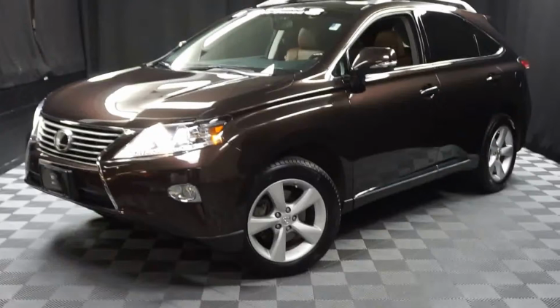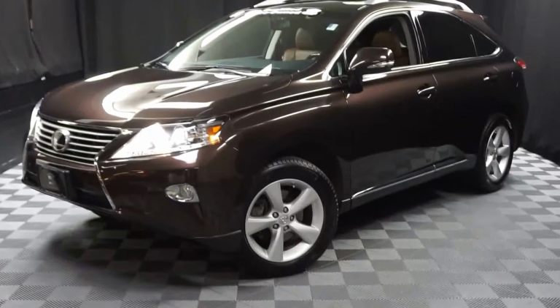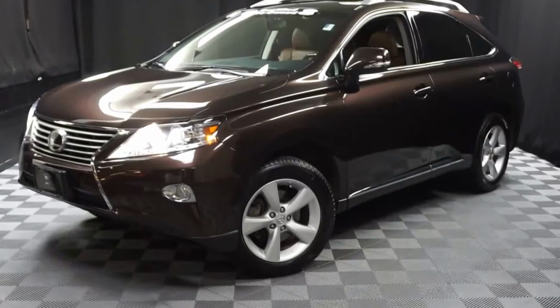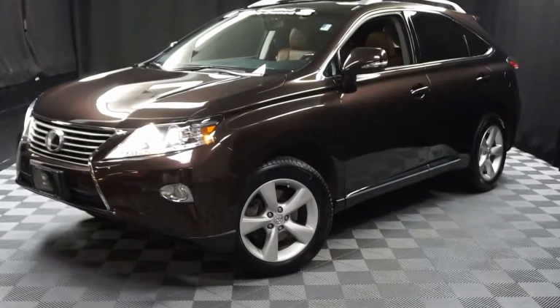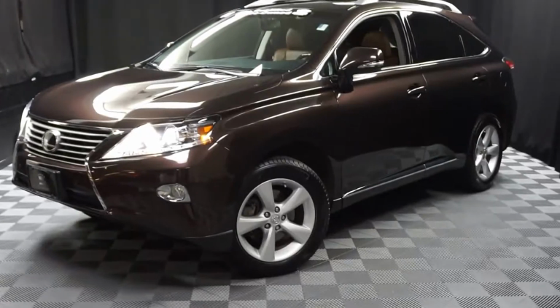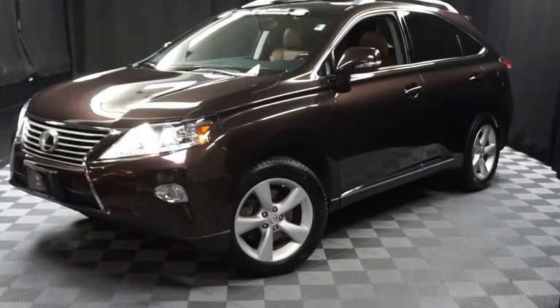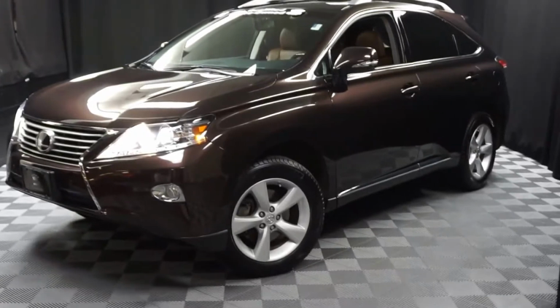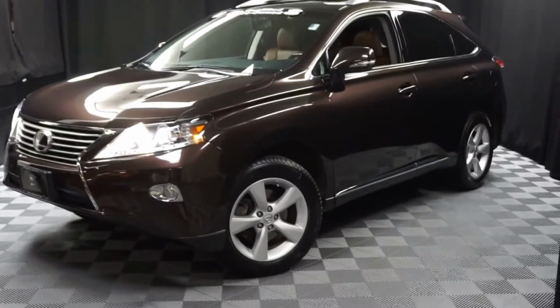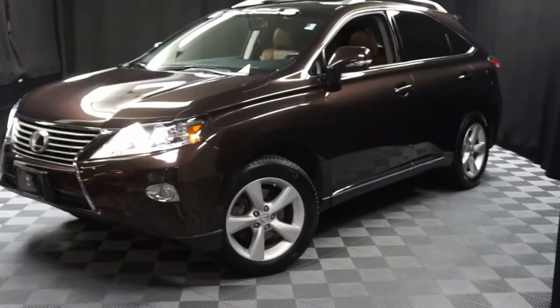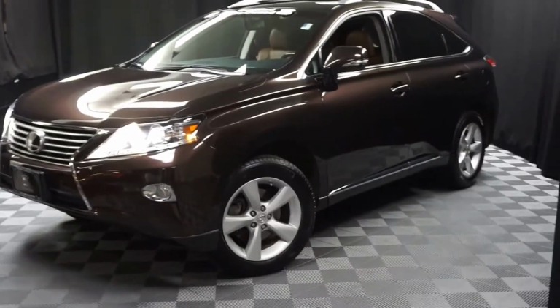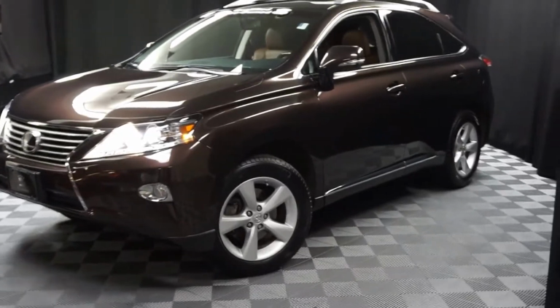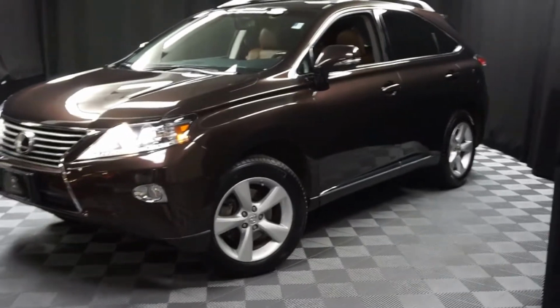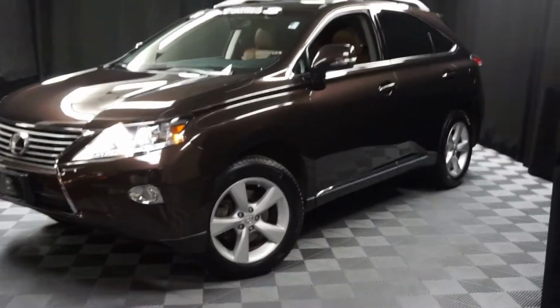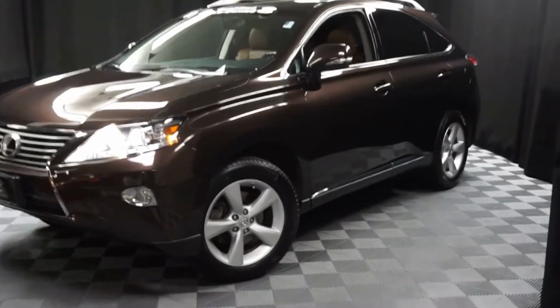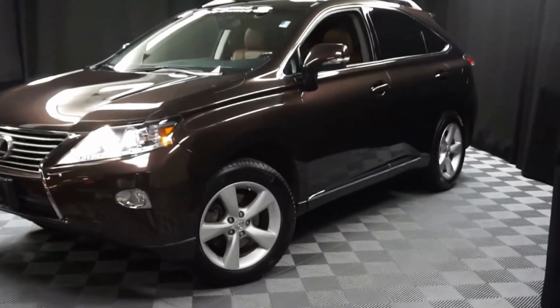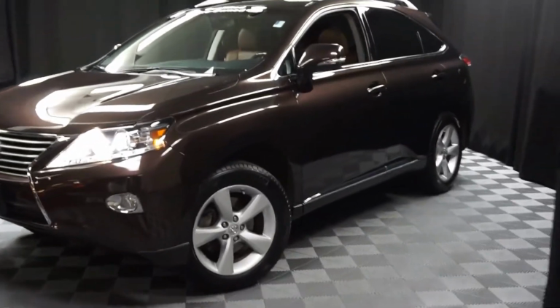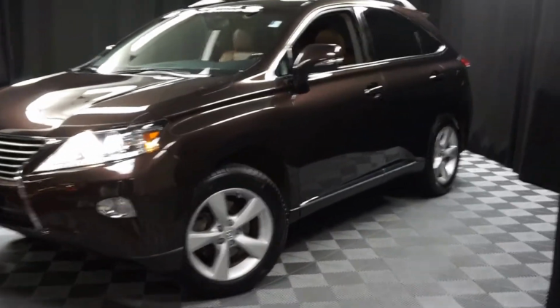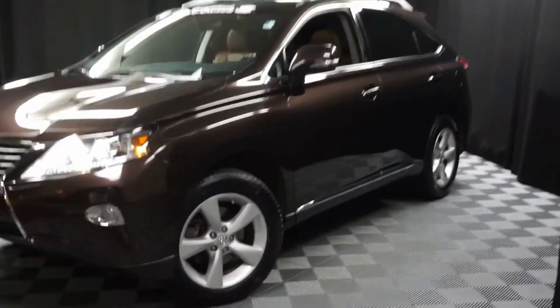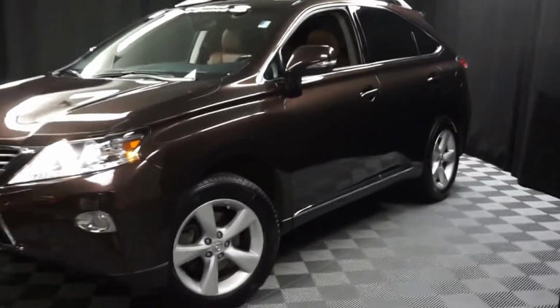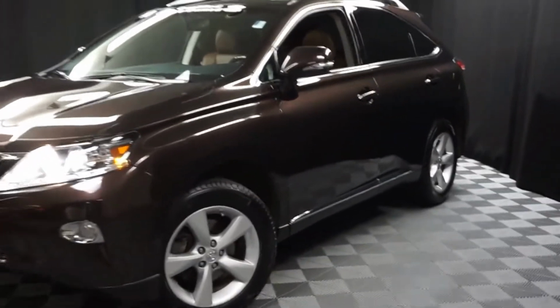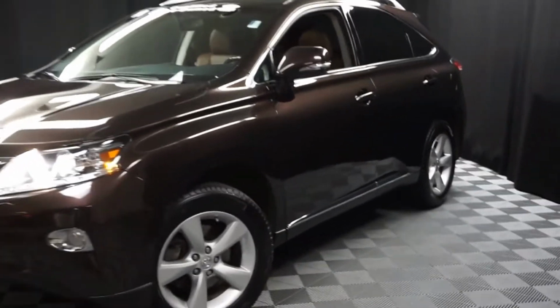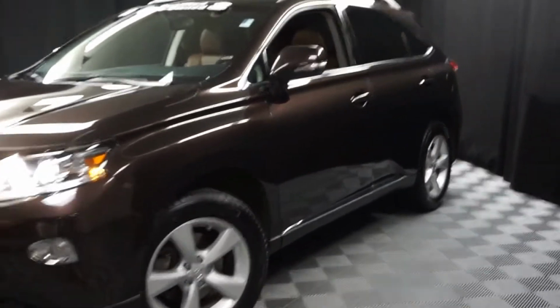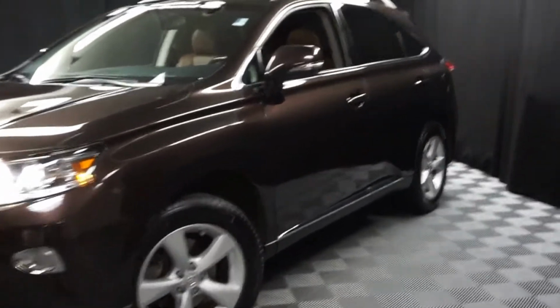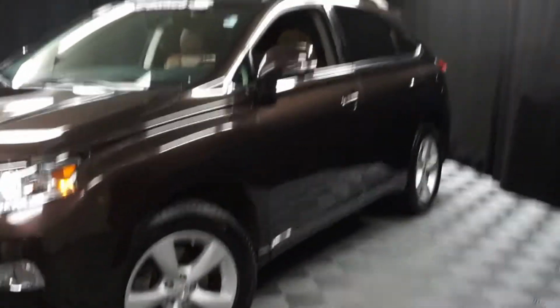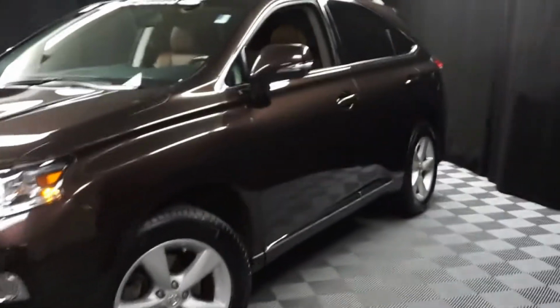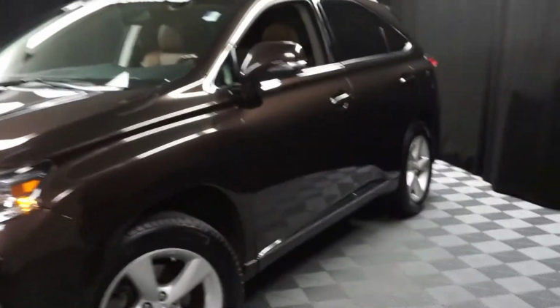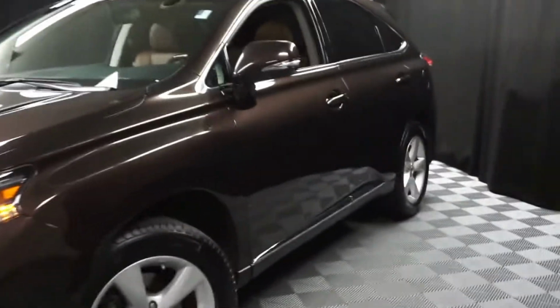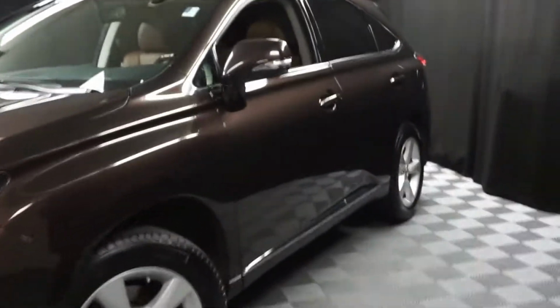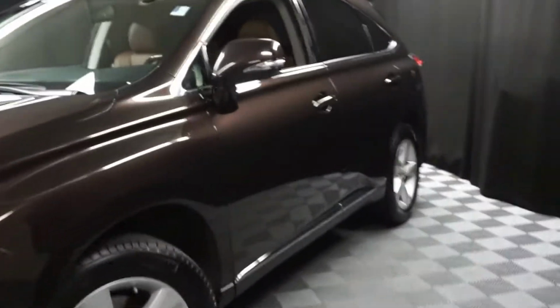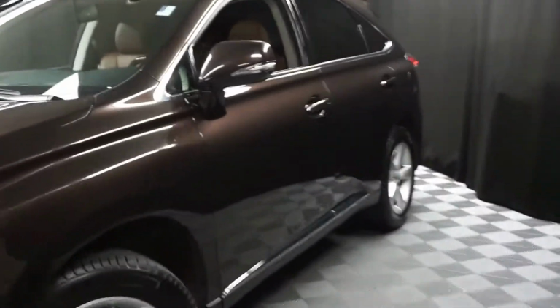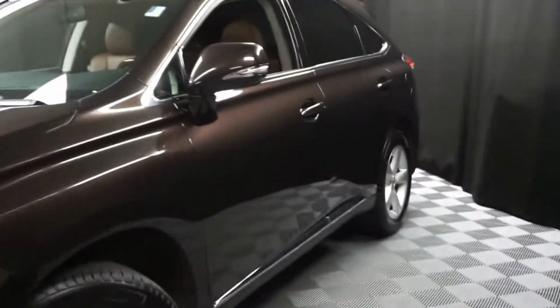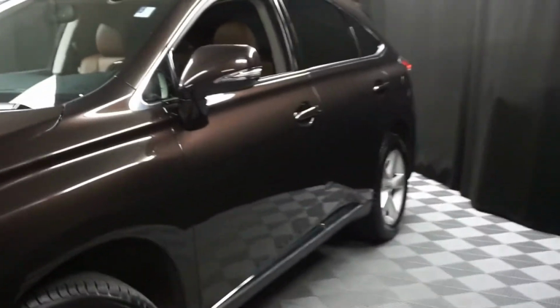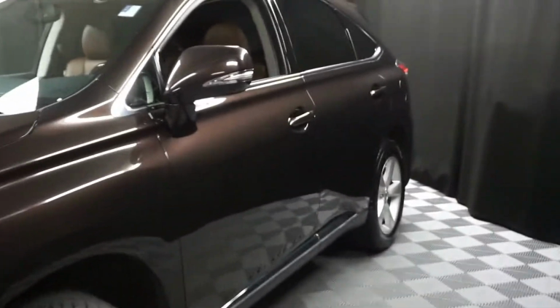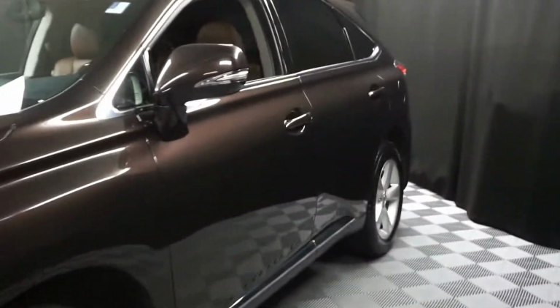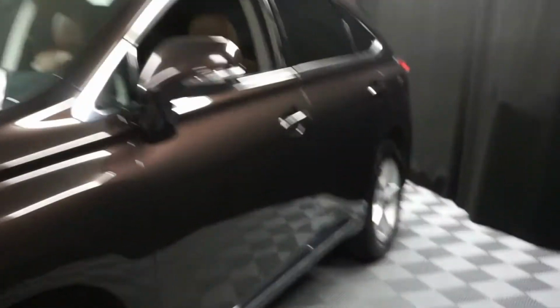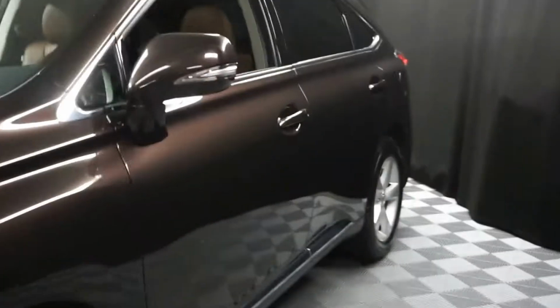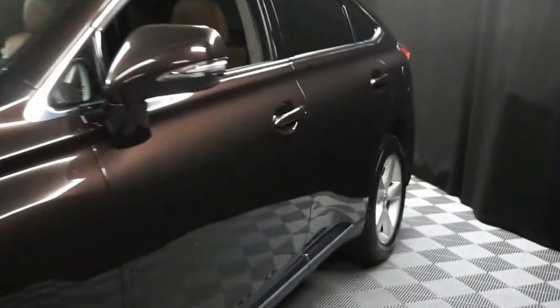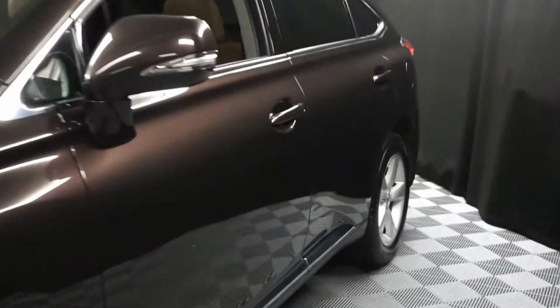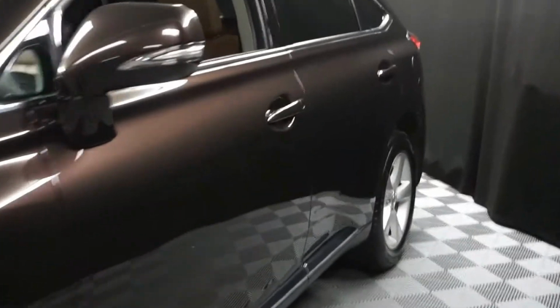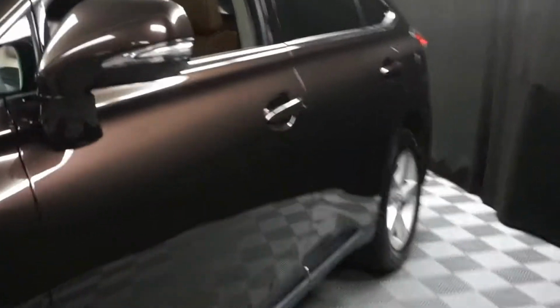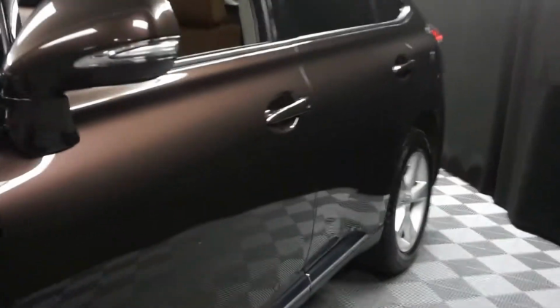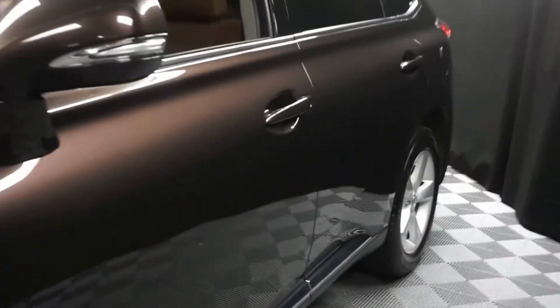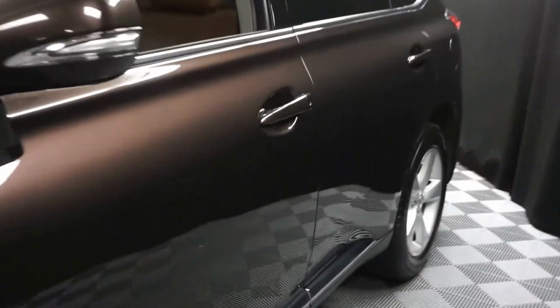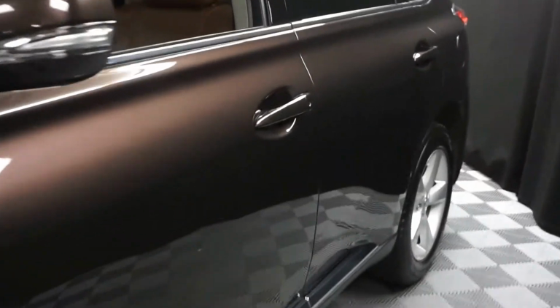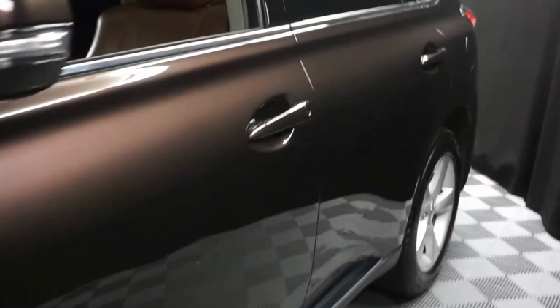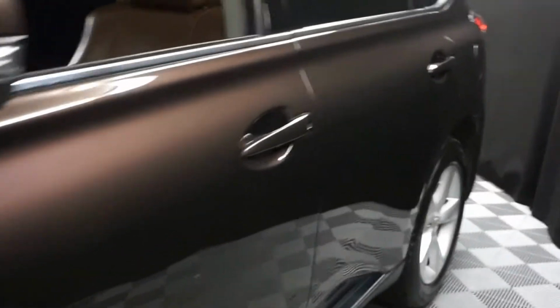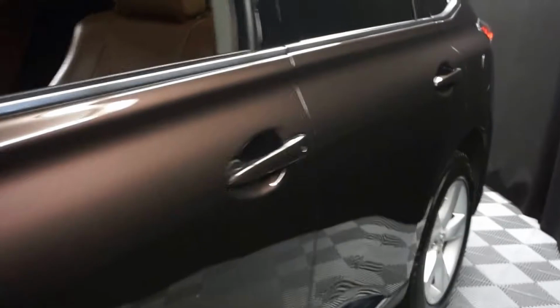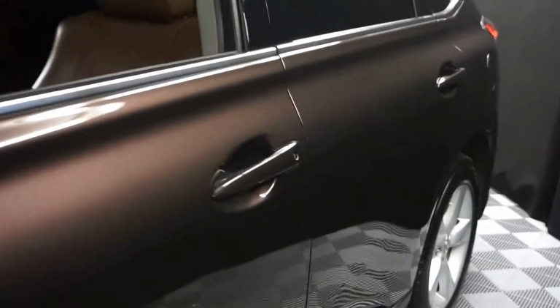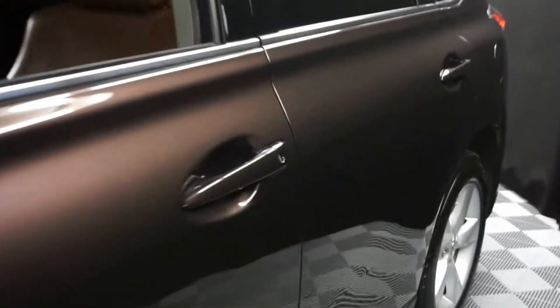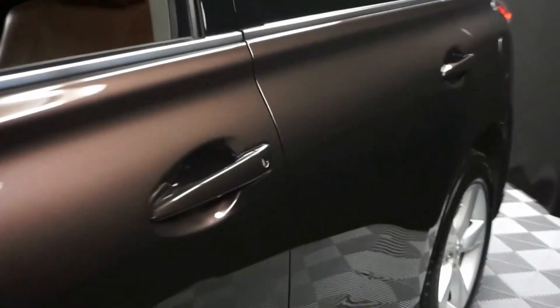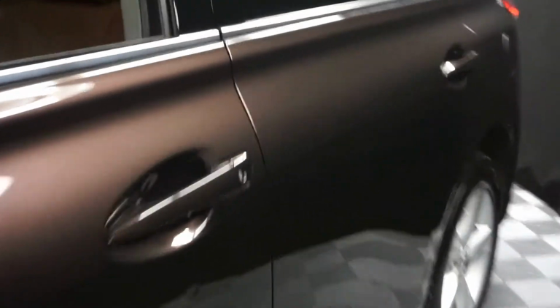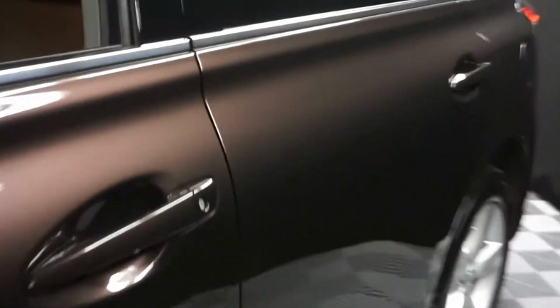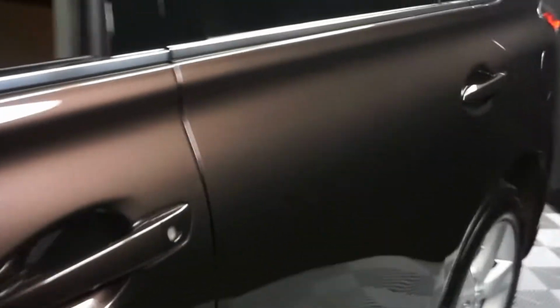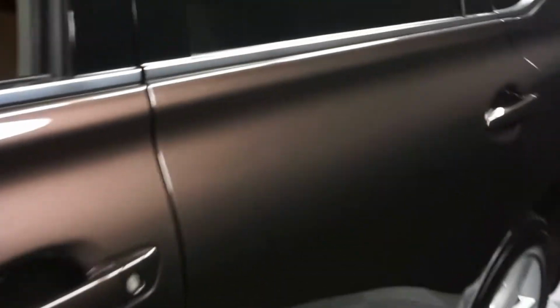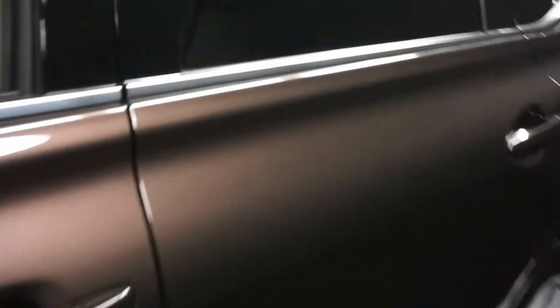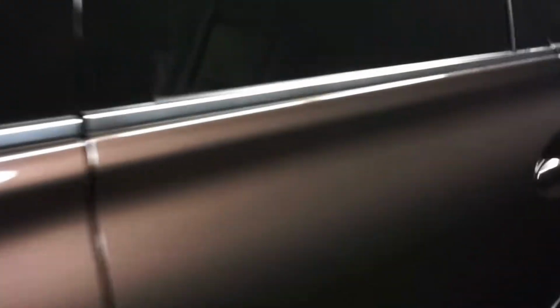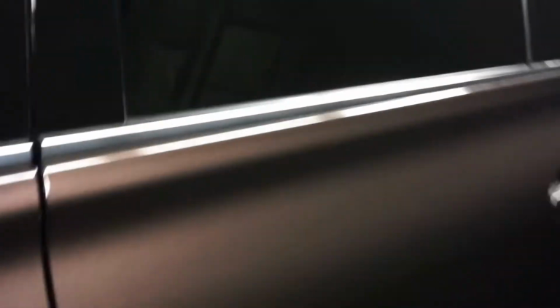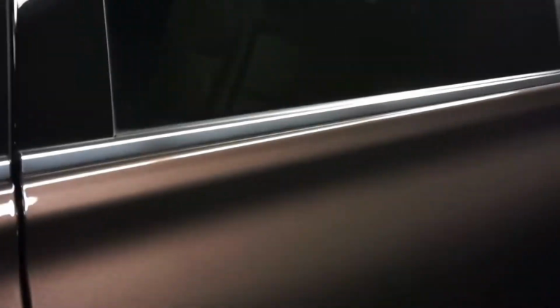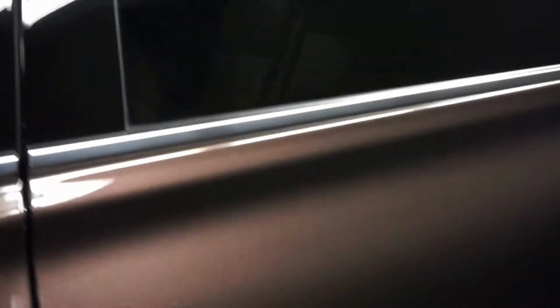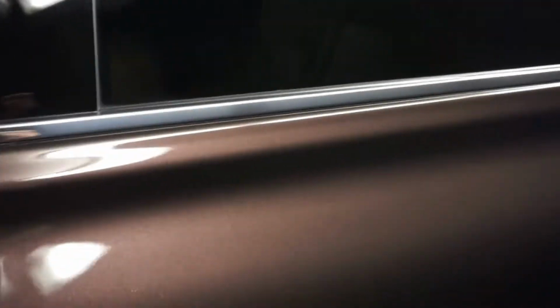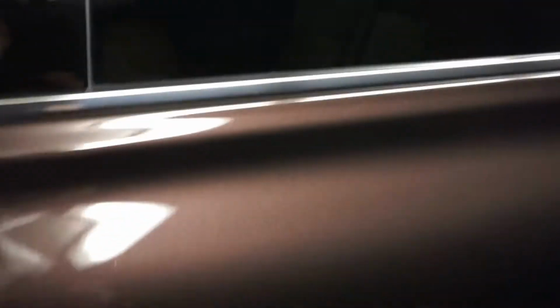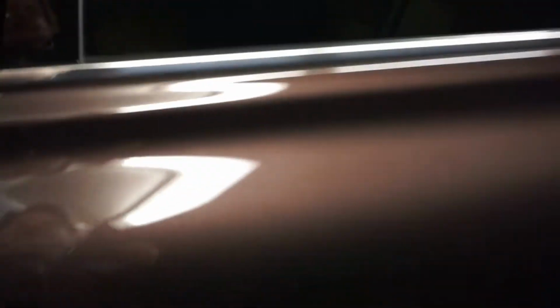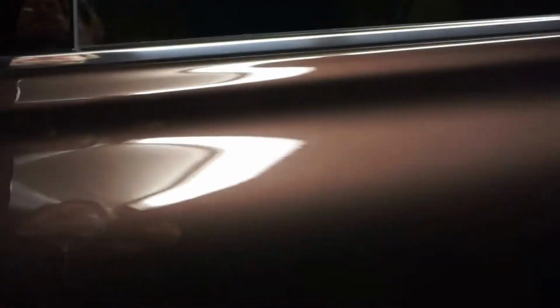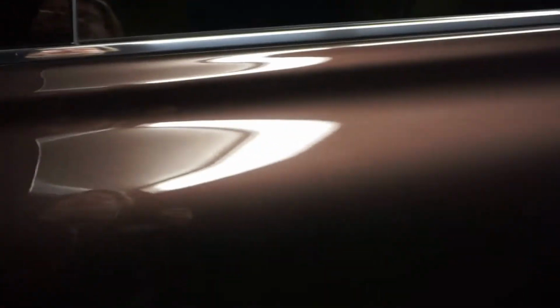Hi car shoppers, welcome back to Lexus of Wilmington. Just added to our inventory, it's a 2014 Lexus RX 350.